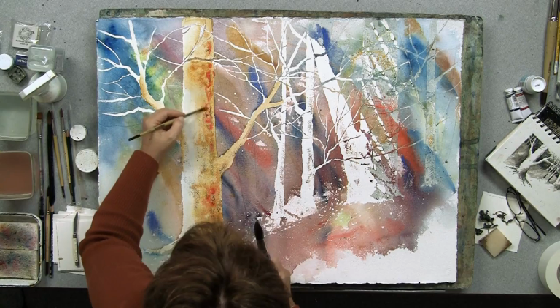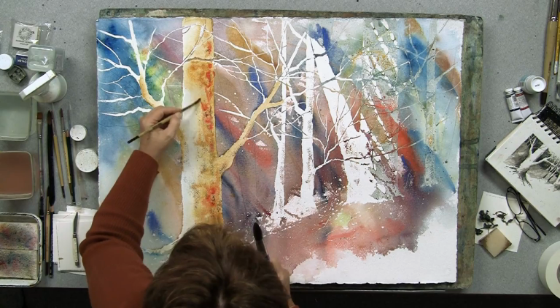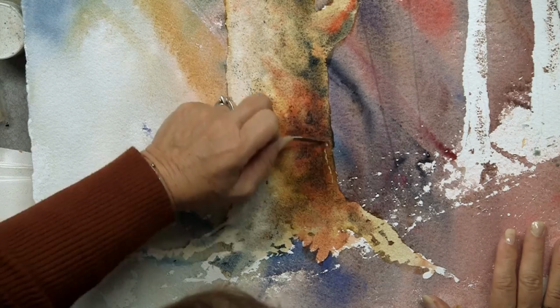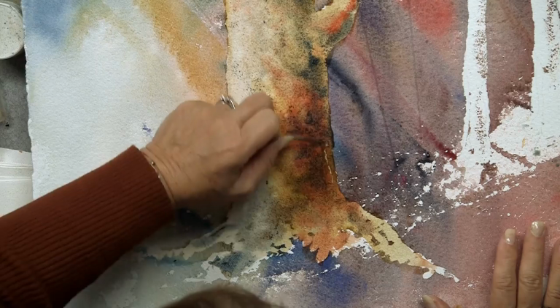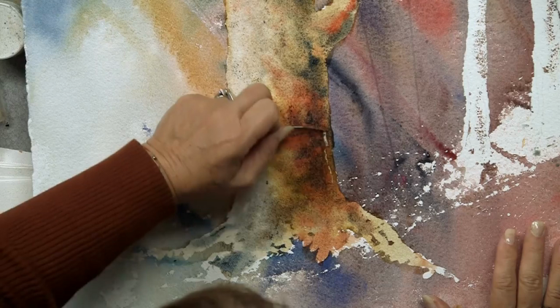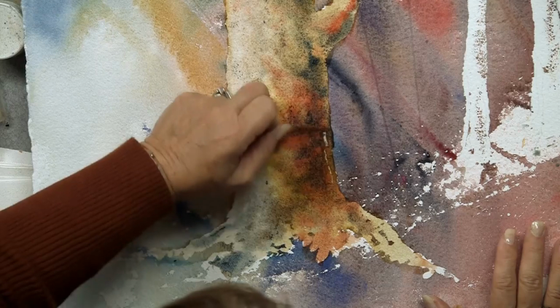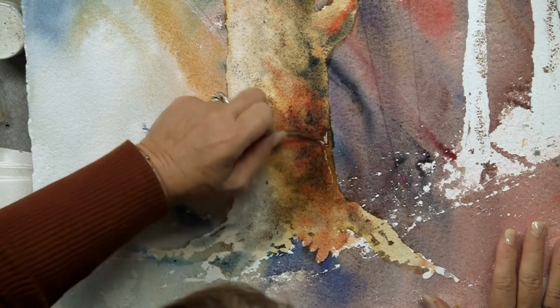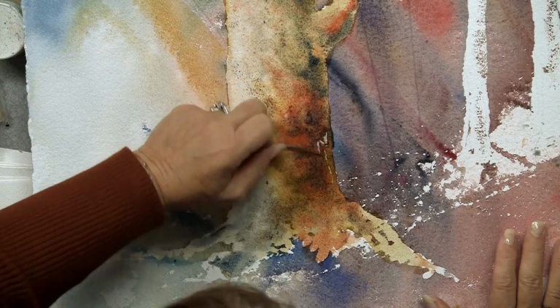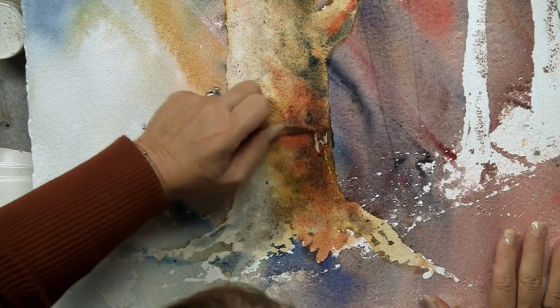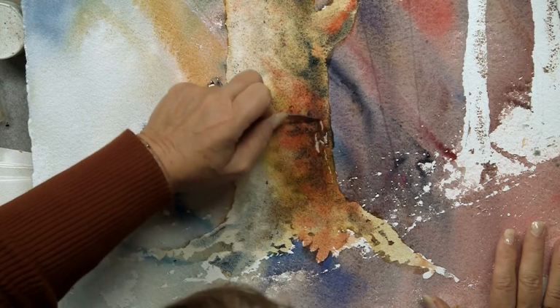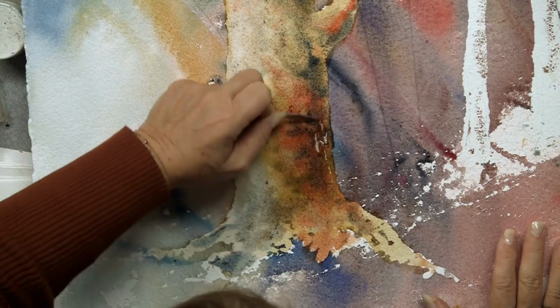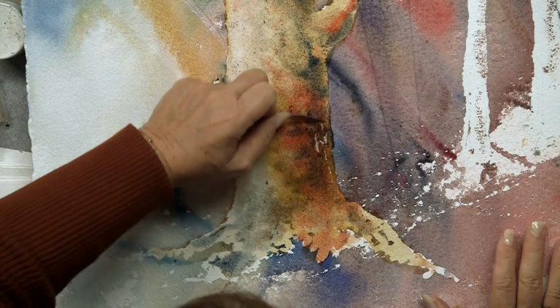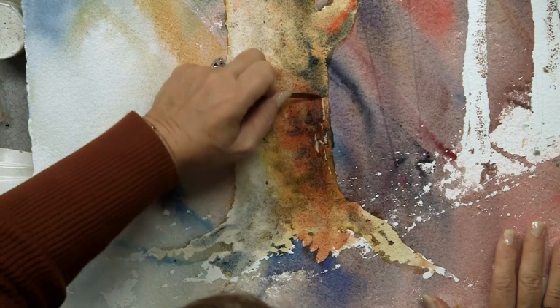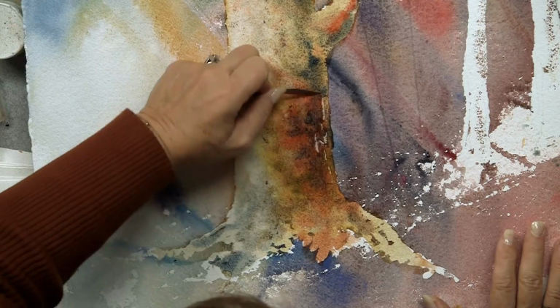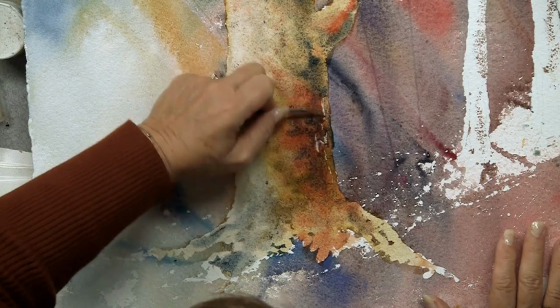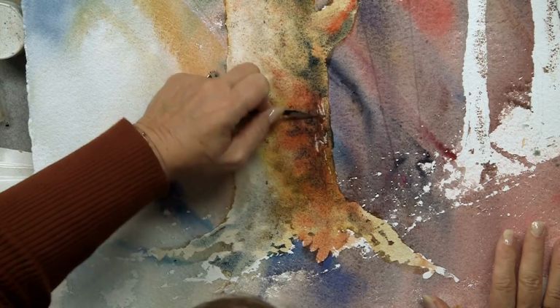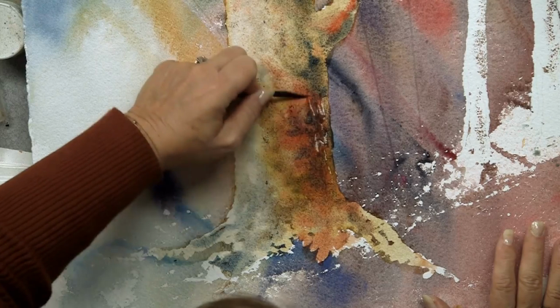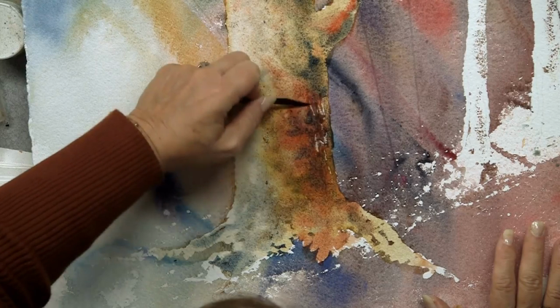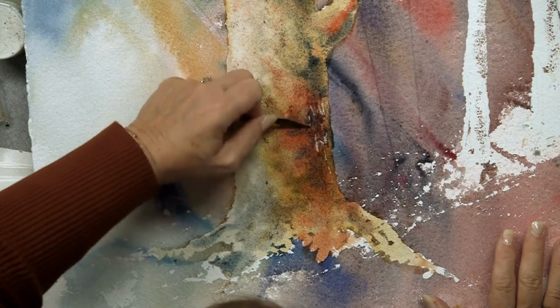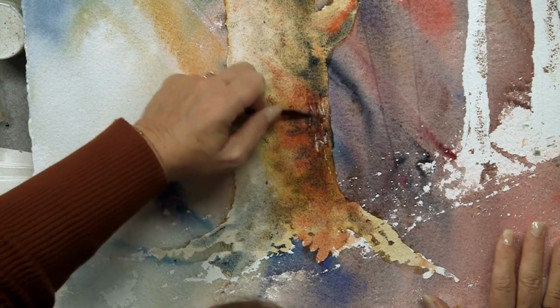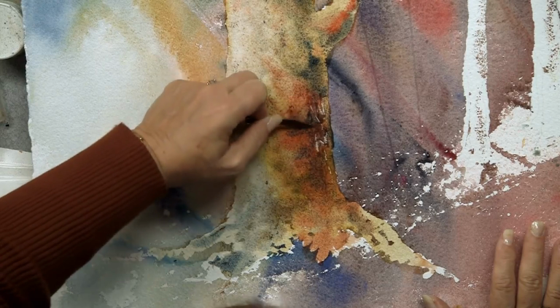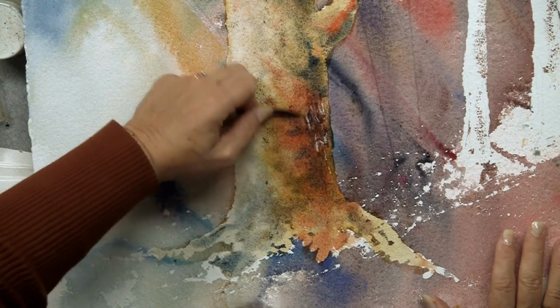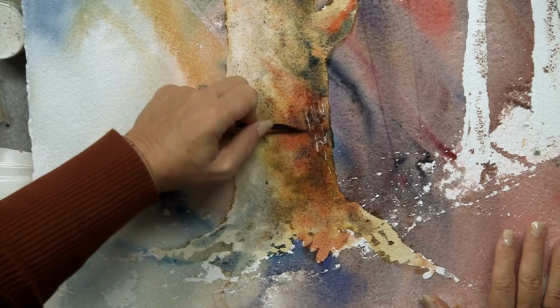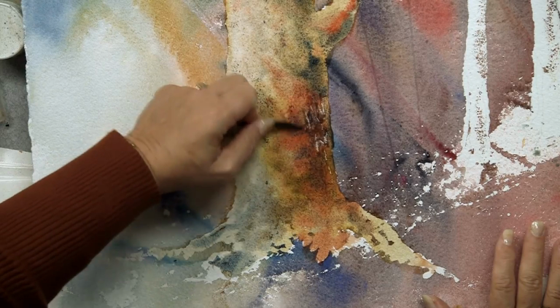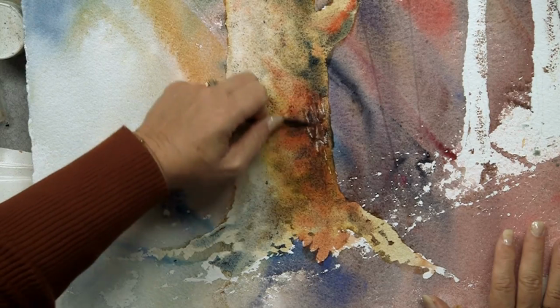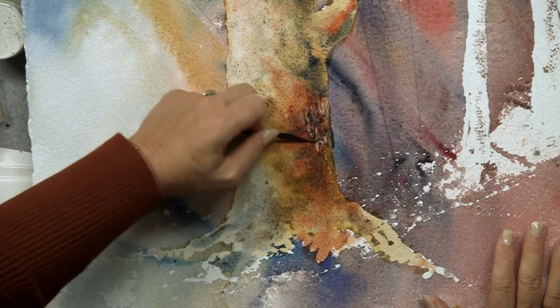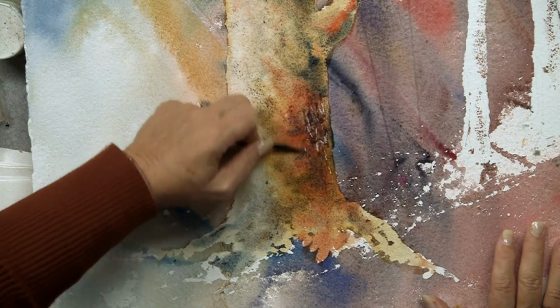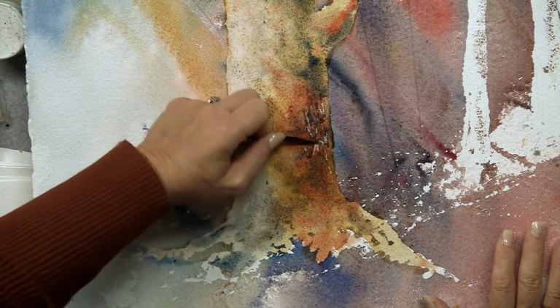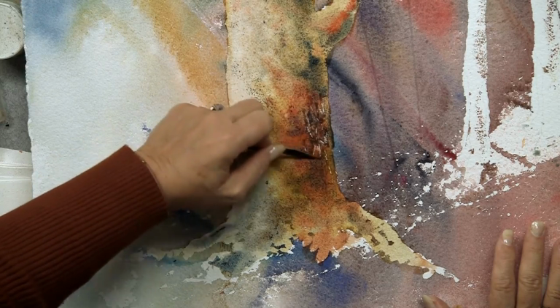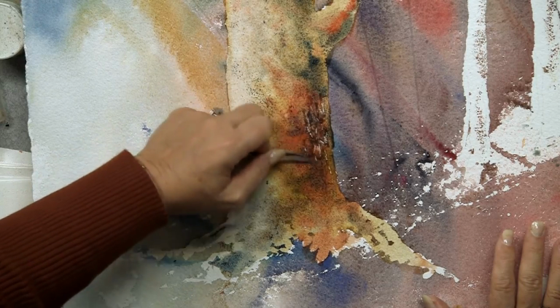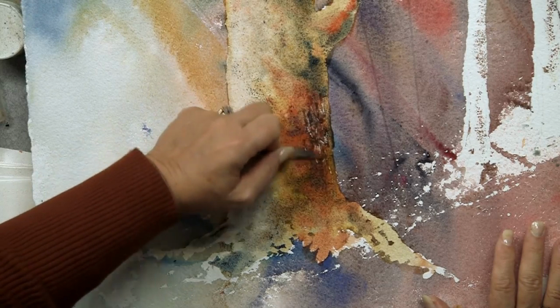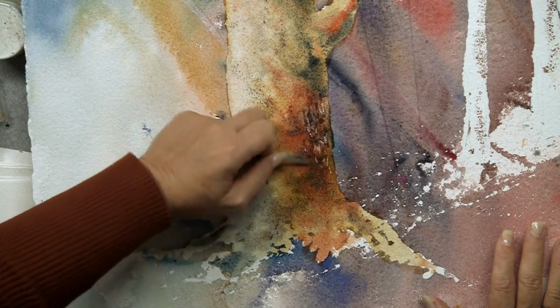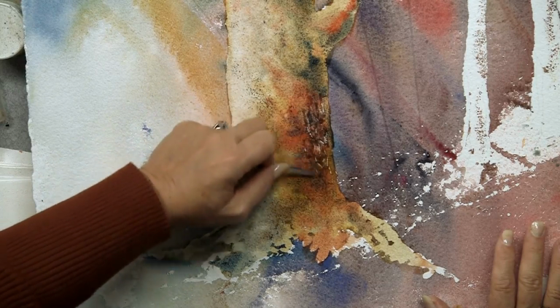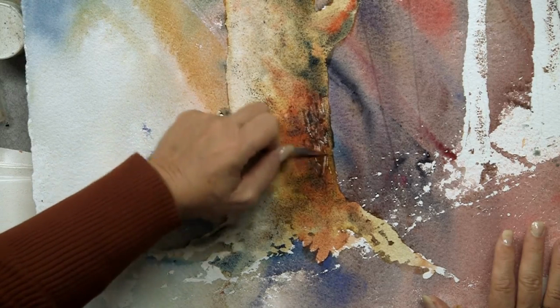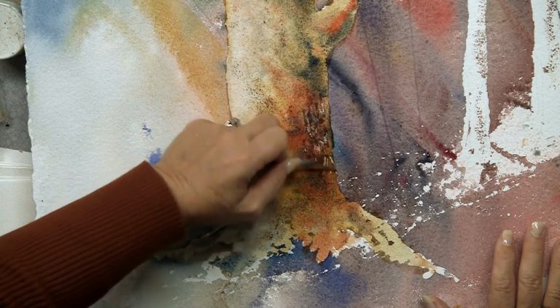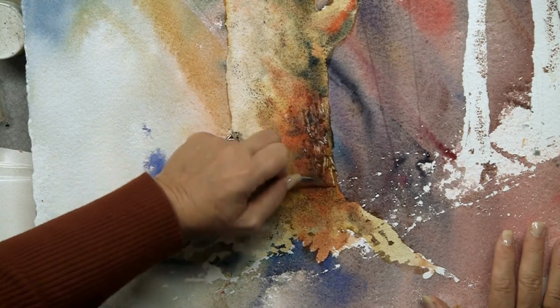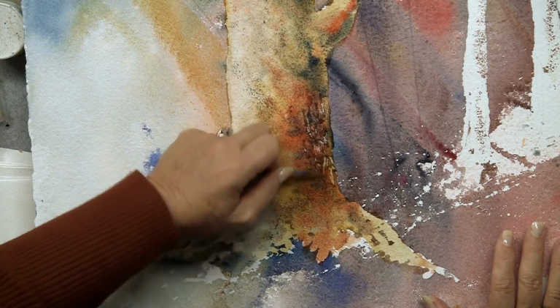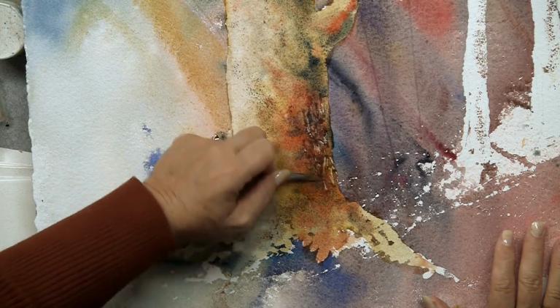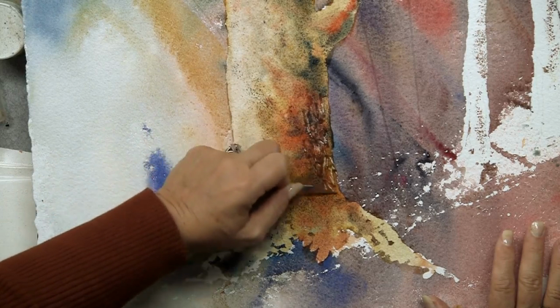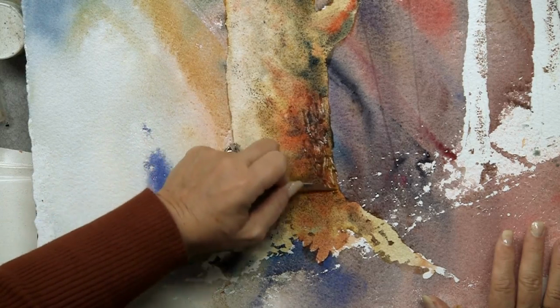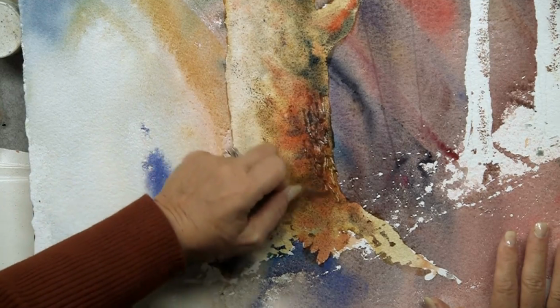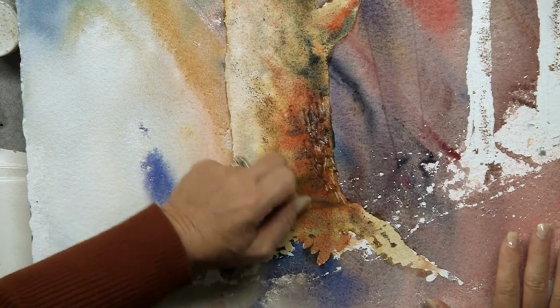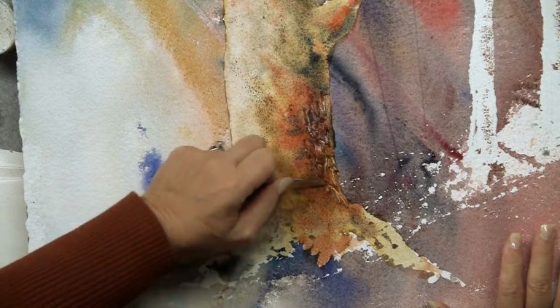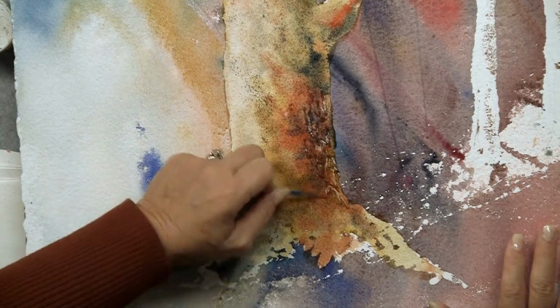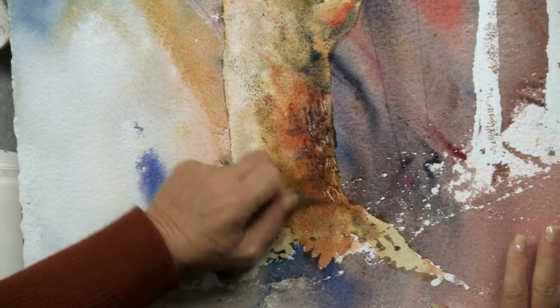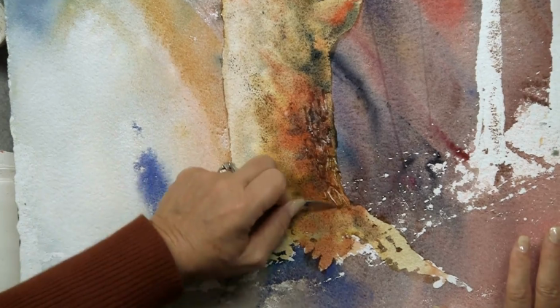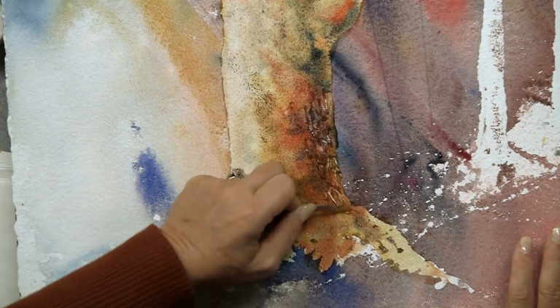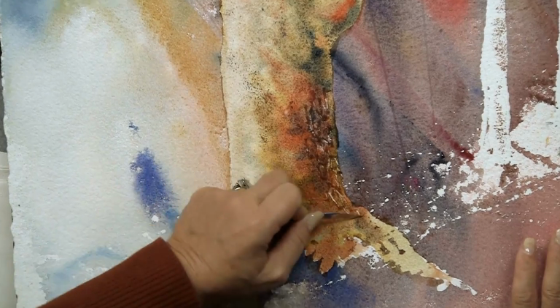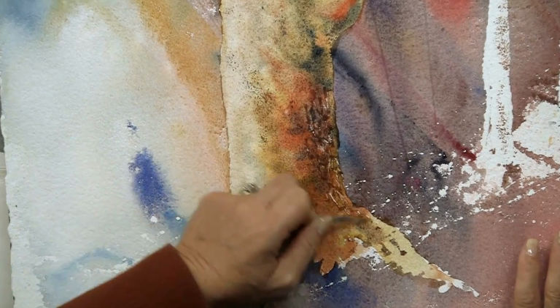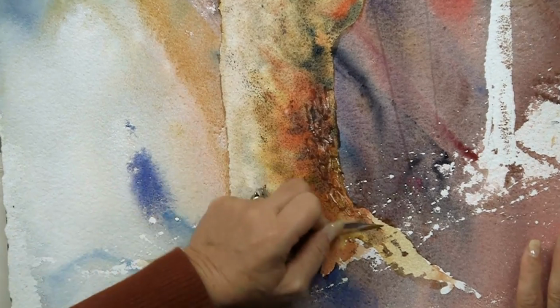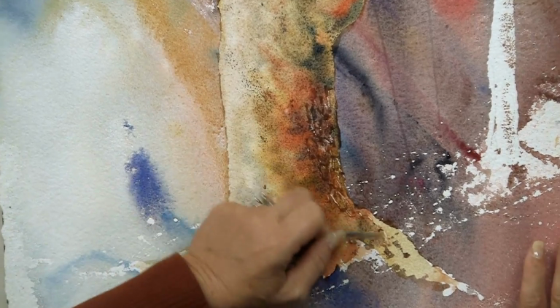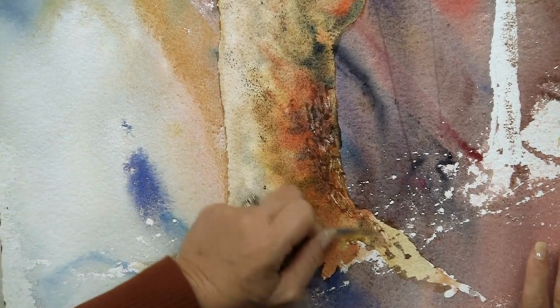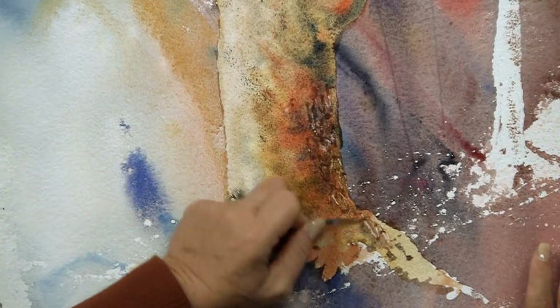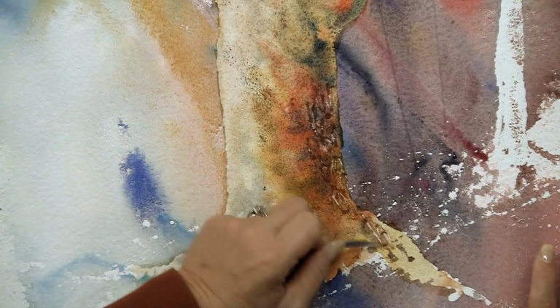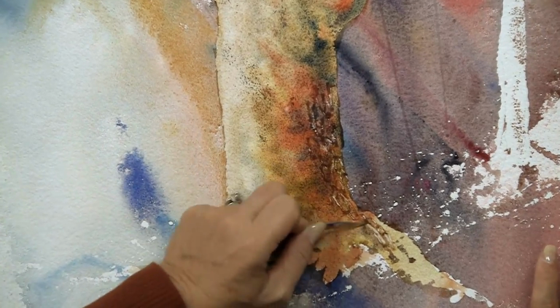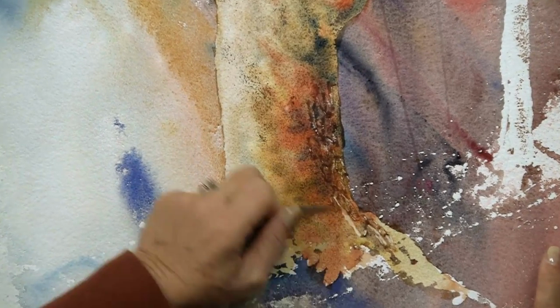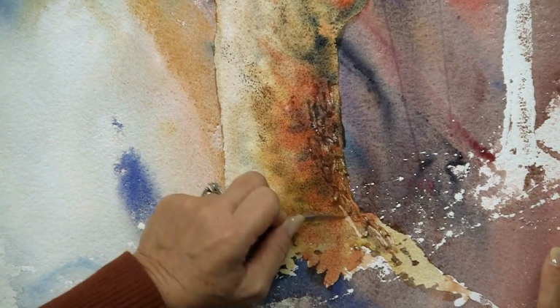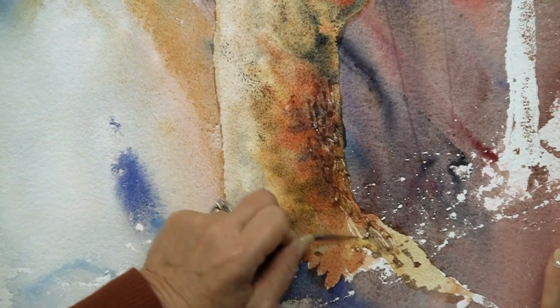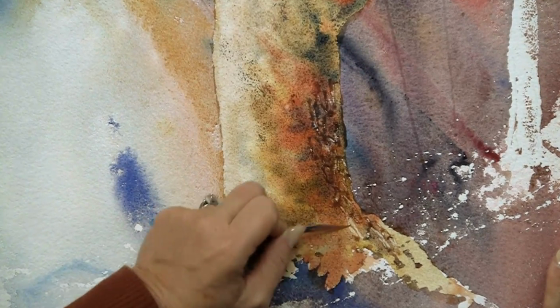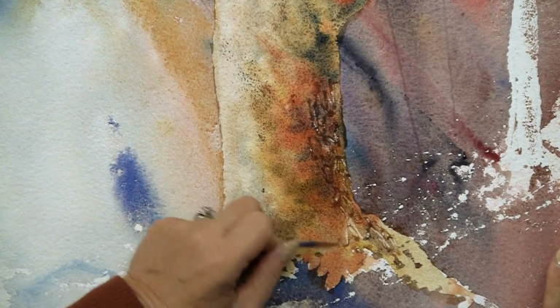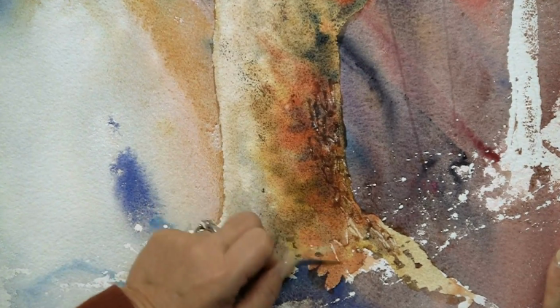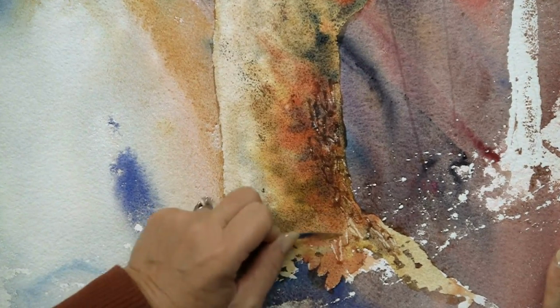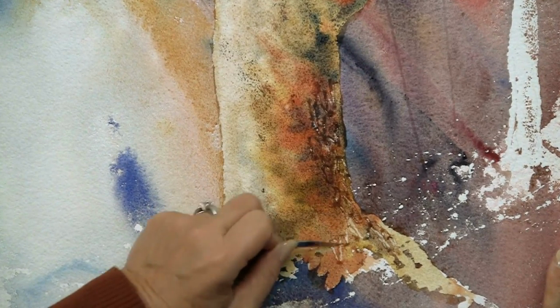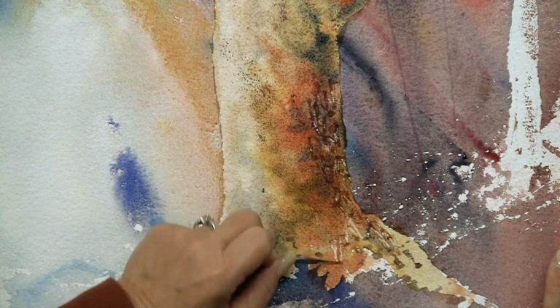I can go in just like this with my pen knife and get a really wonderful bark-like effect.